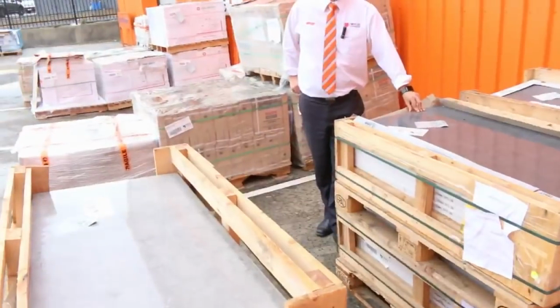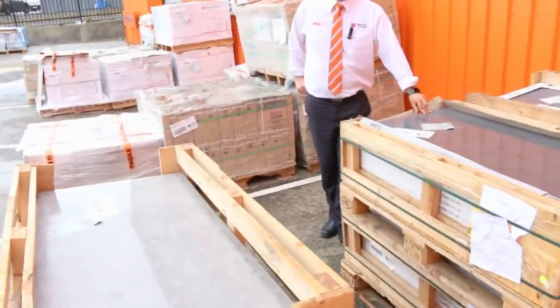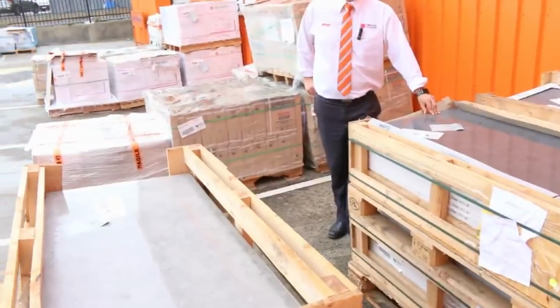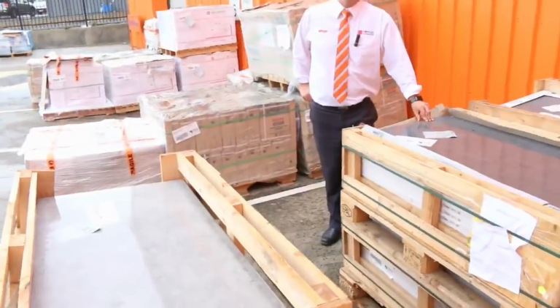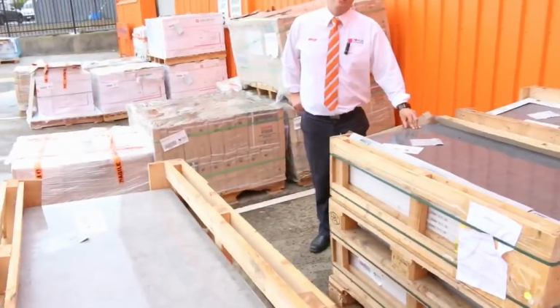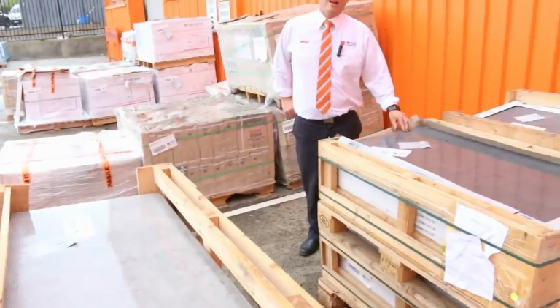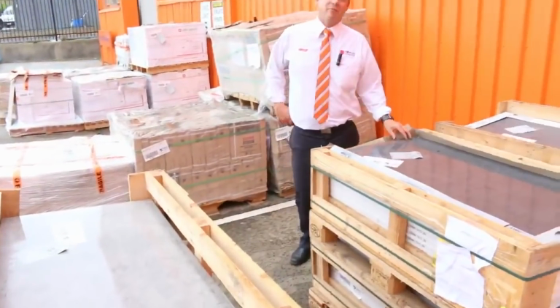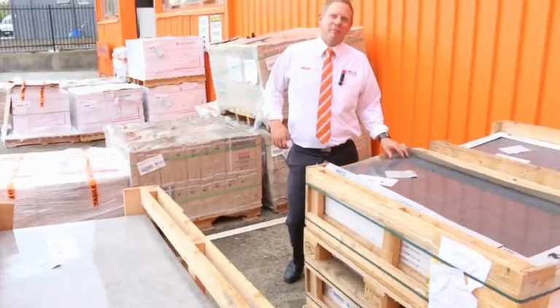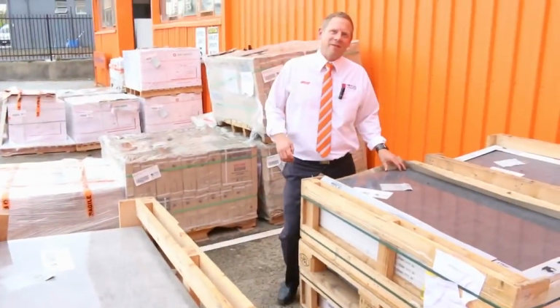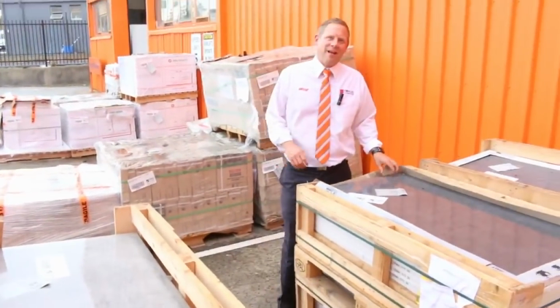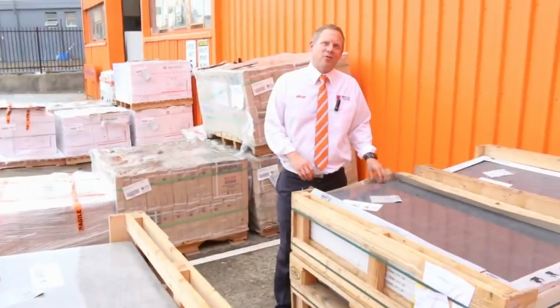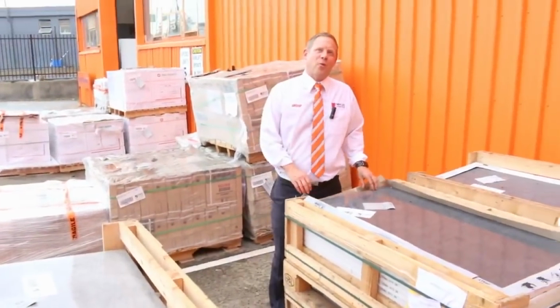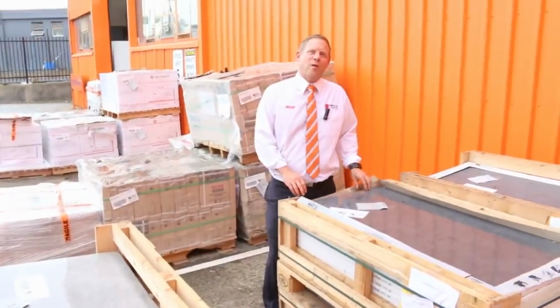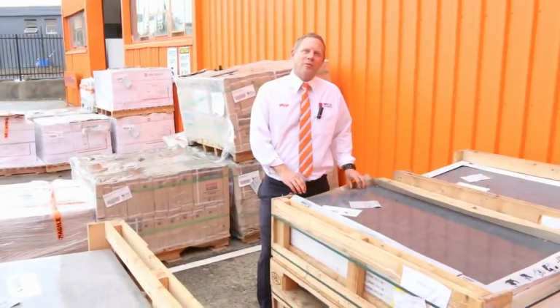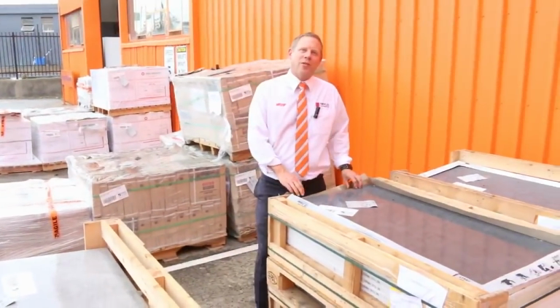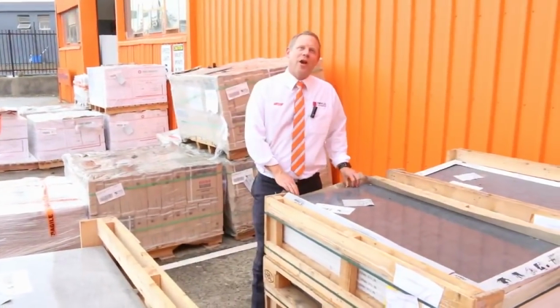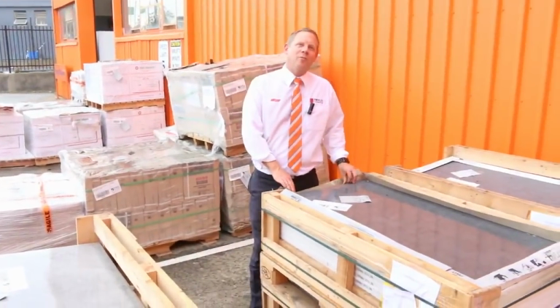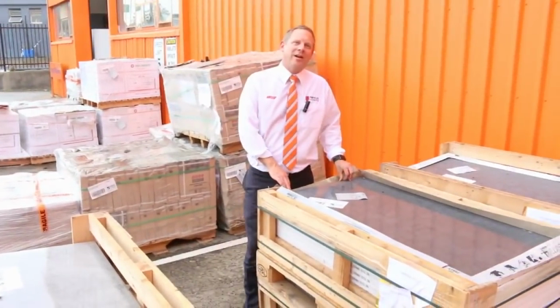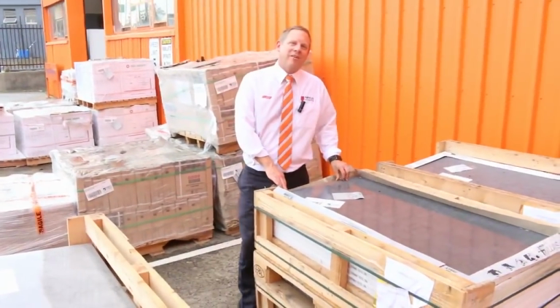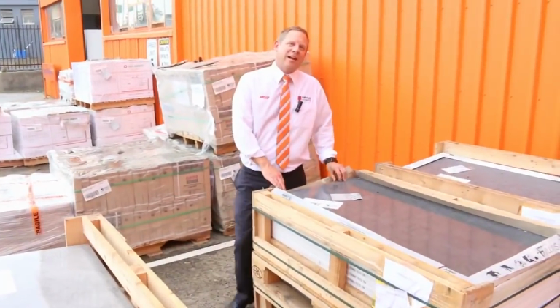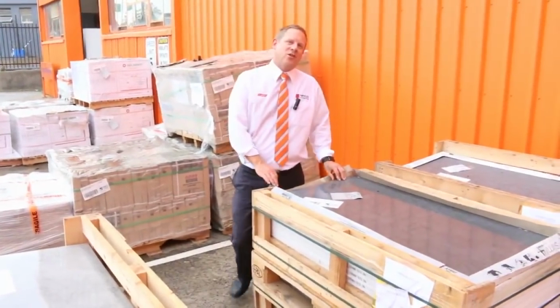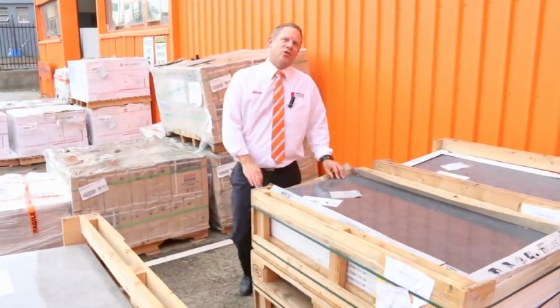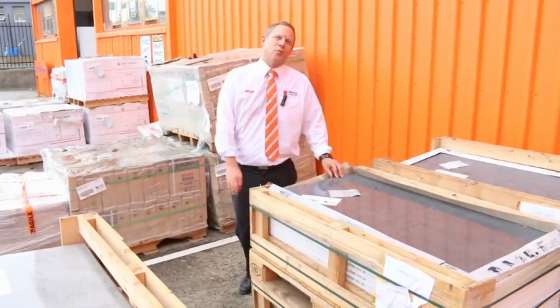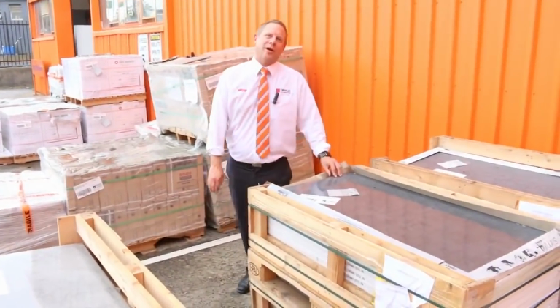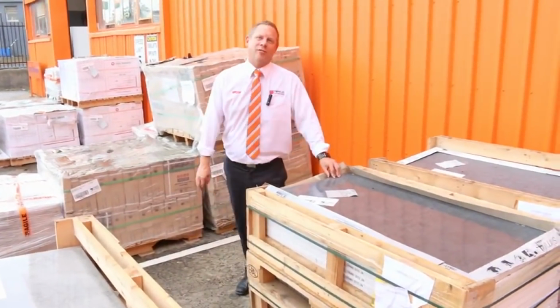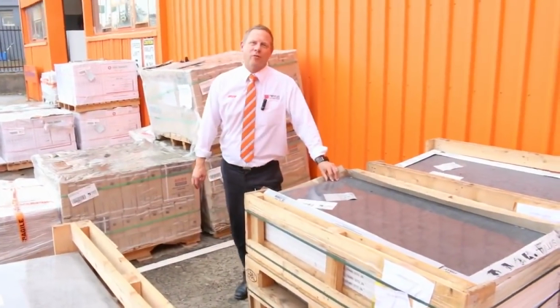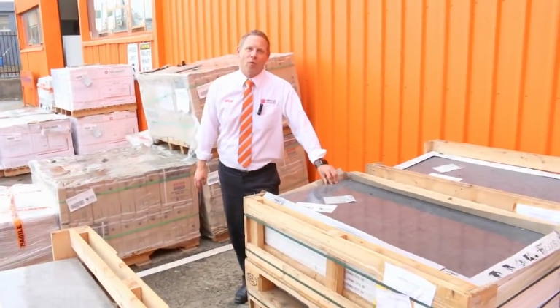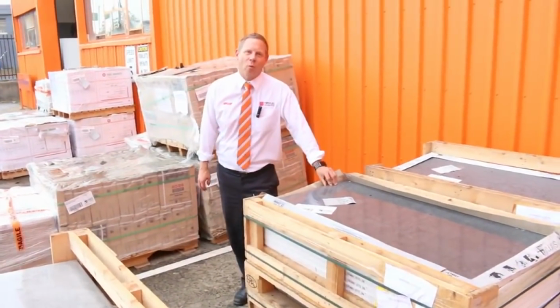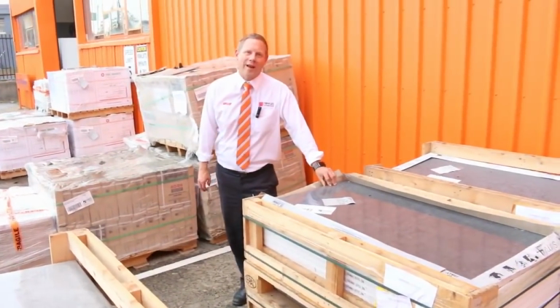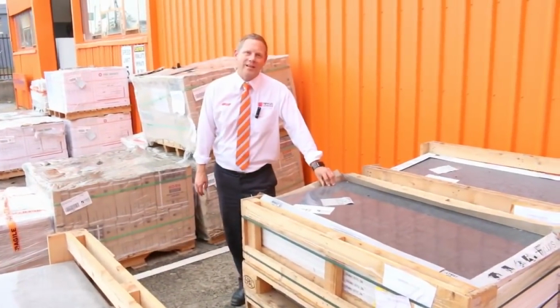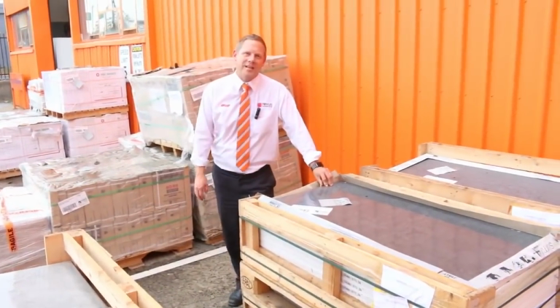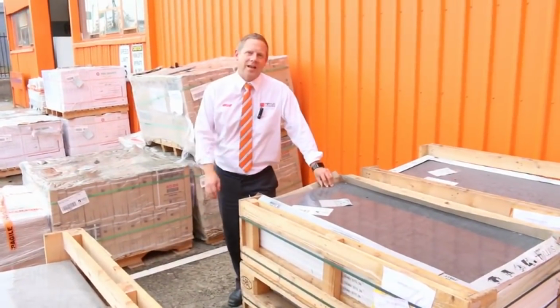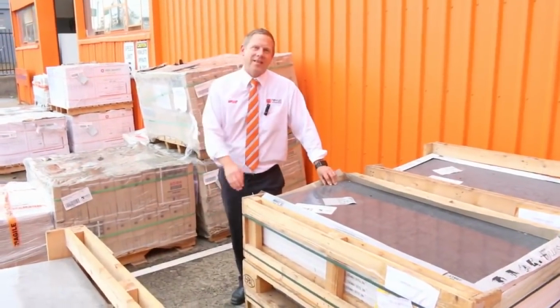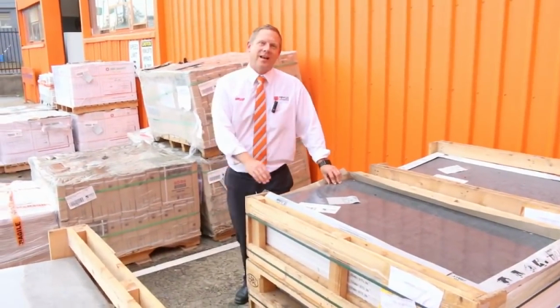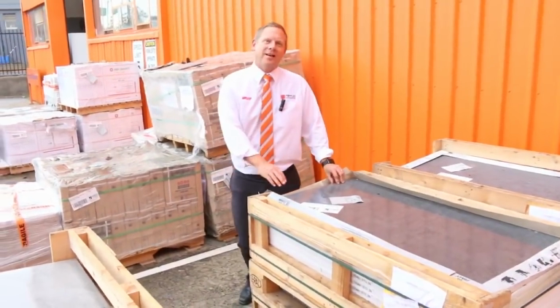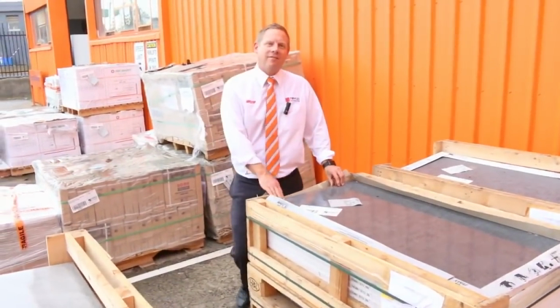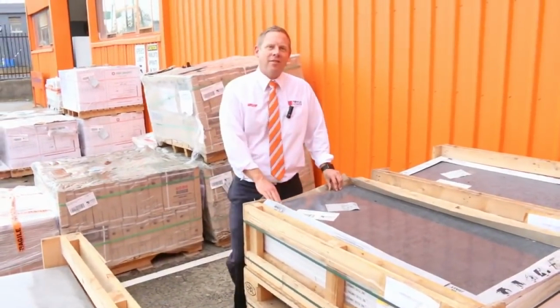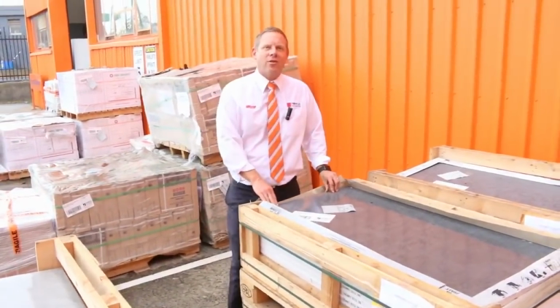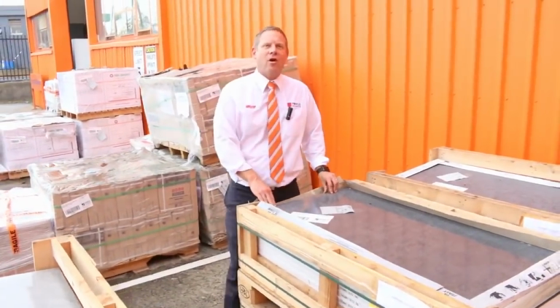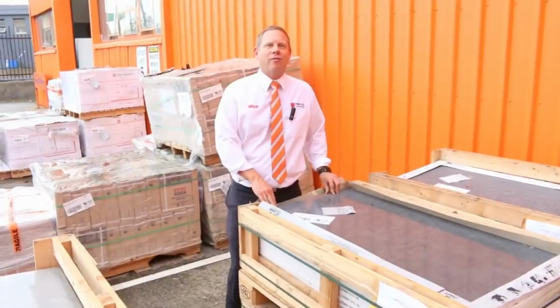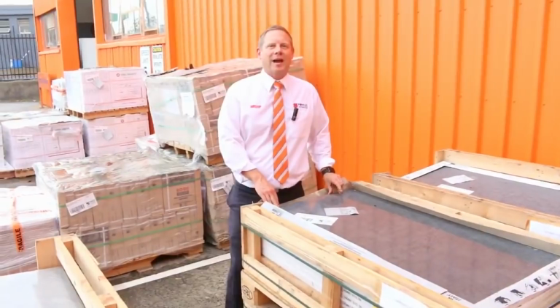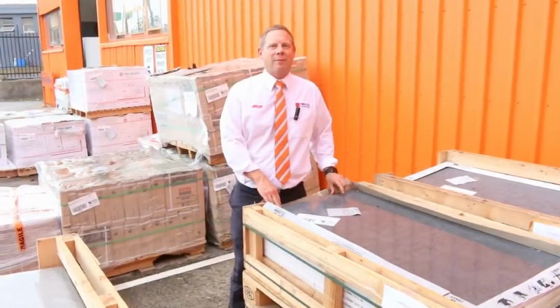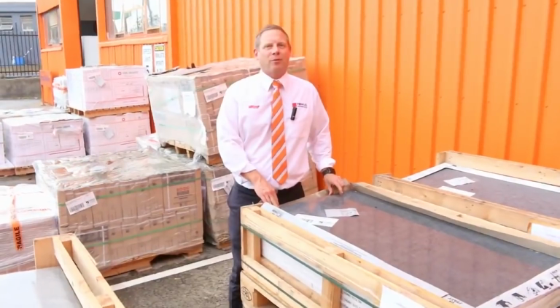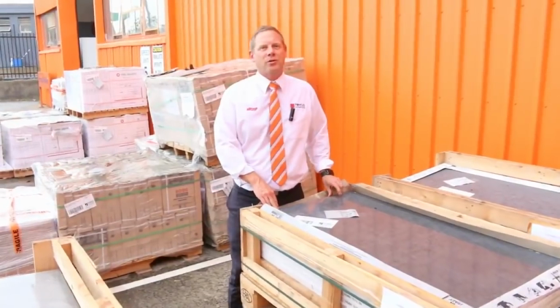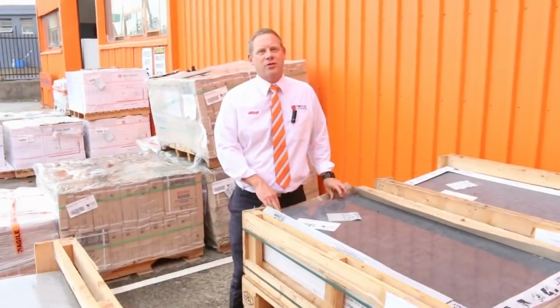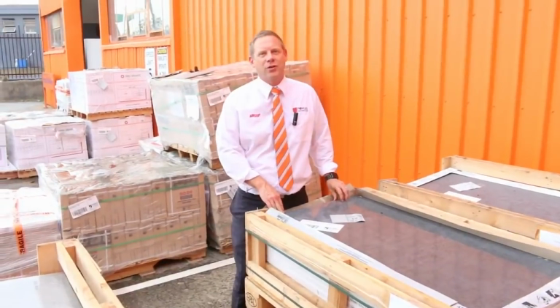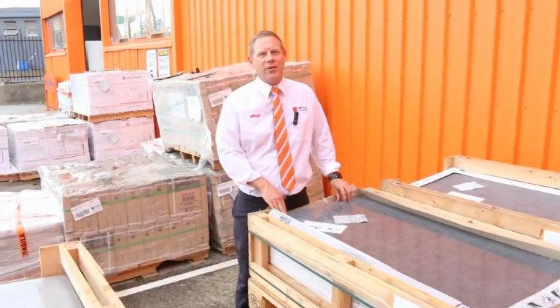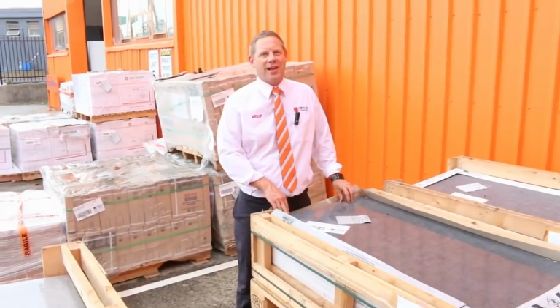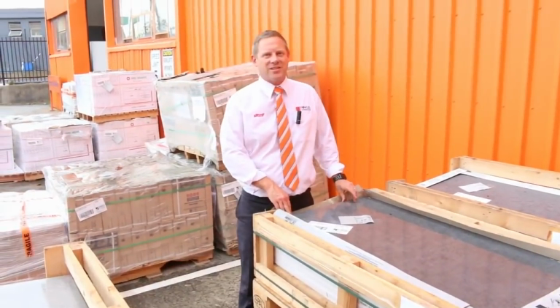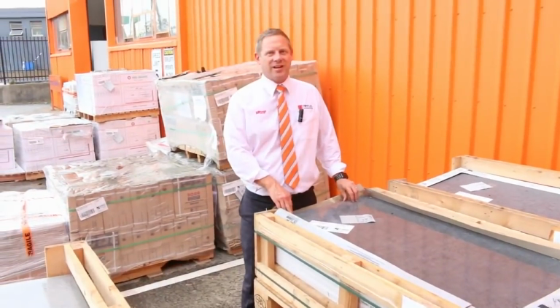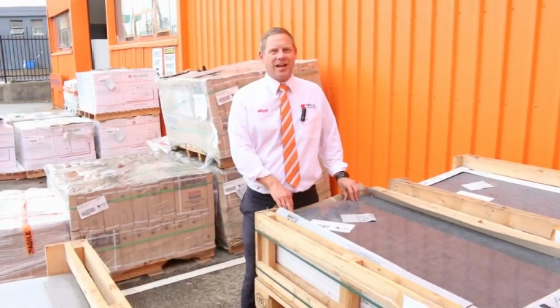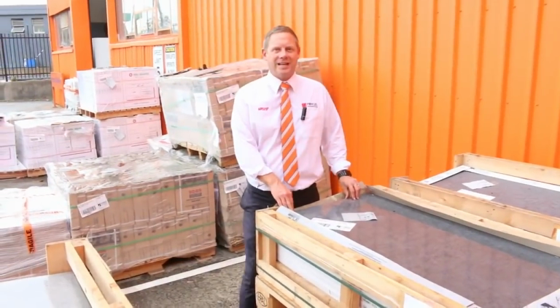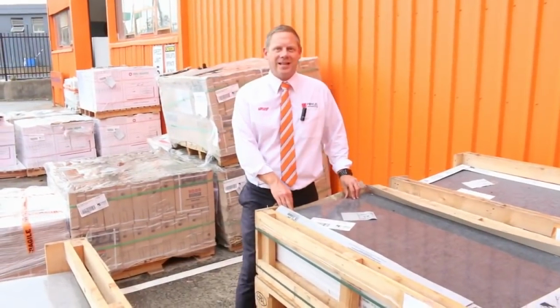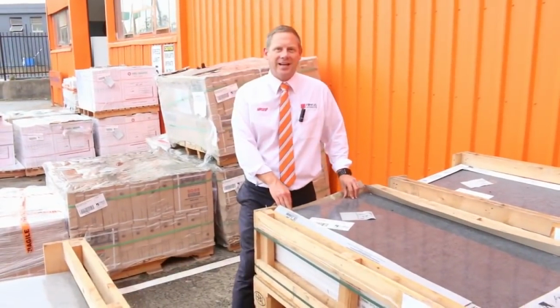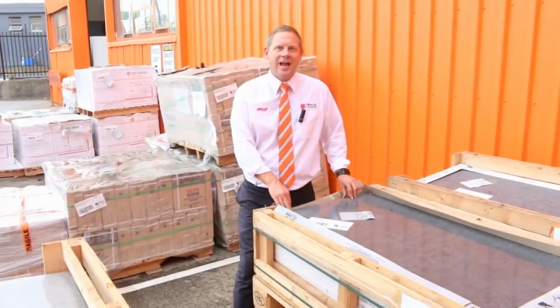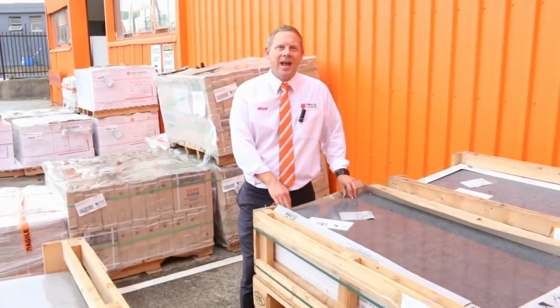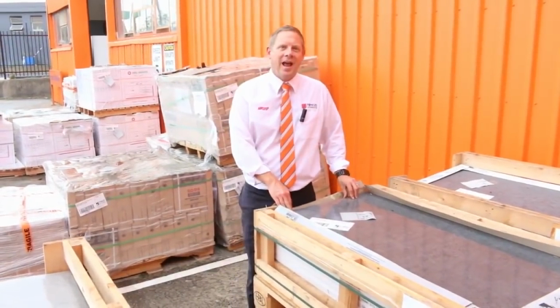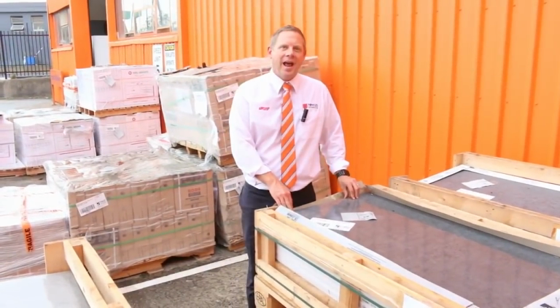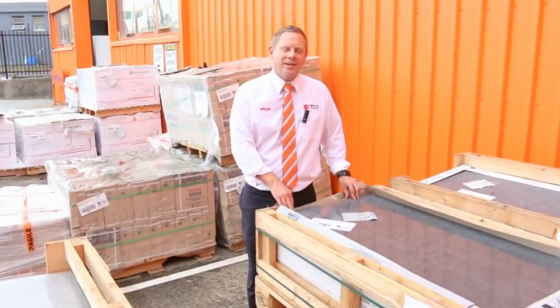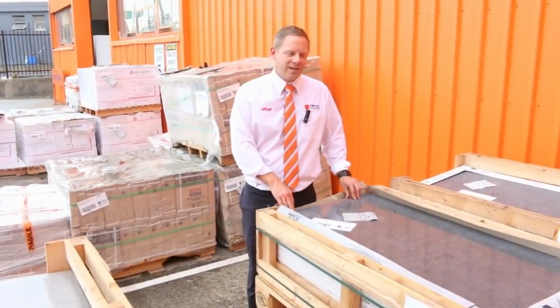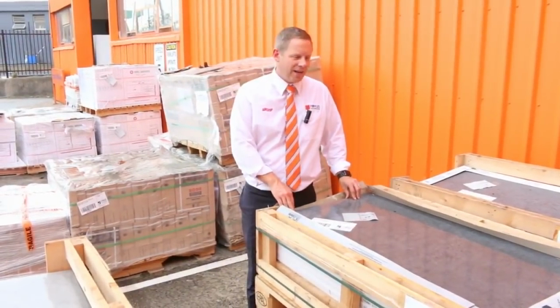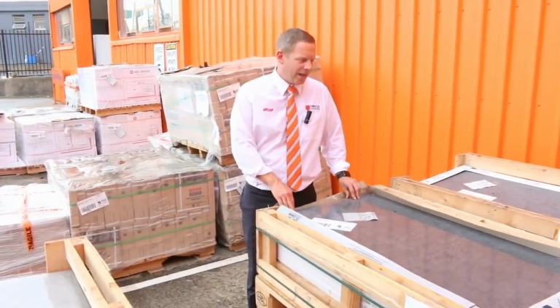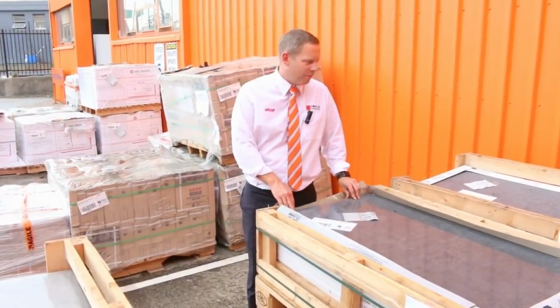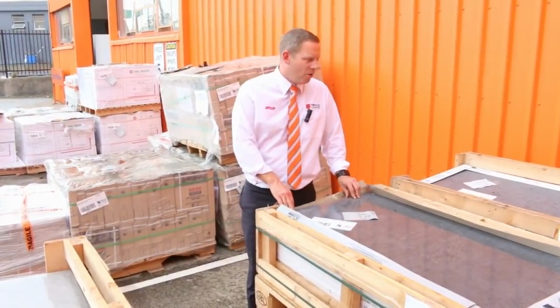Hi, I'm Liam from Fowls, and welcome to the Home Renovators auction preview for Wednesday the 11th of April 2018 at 10am.